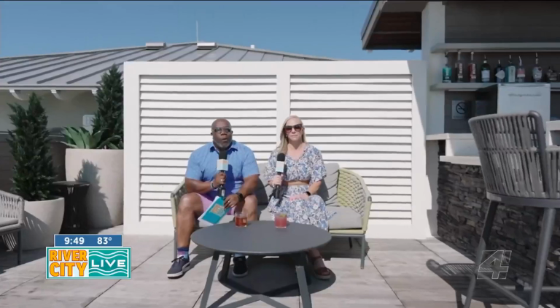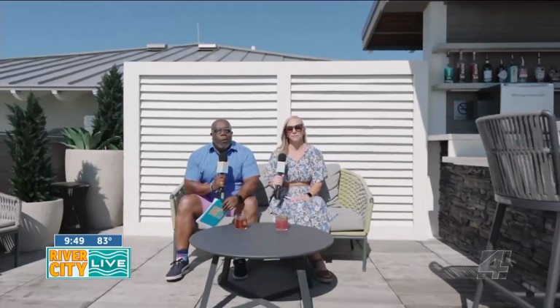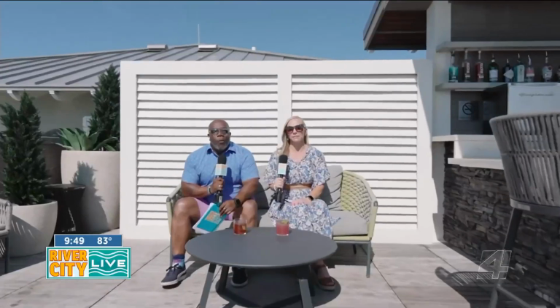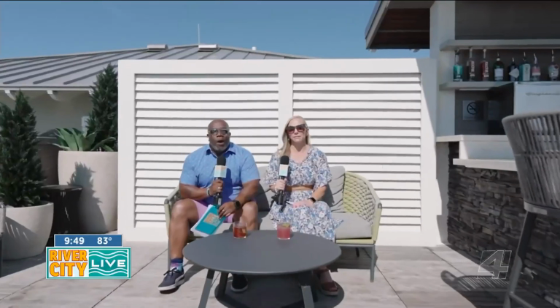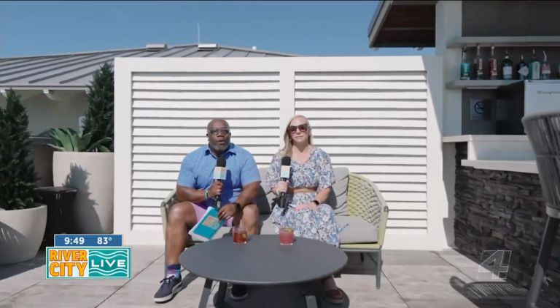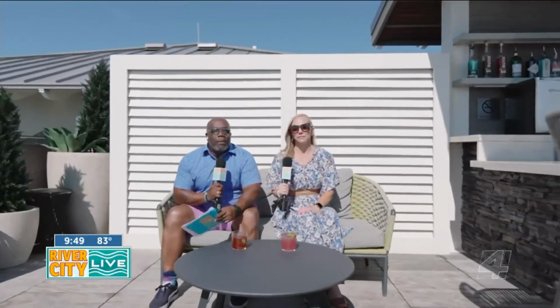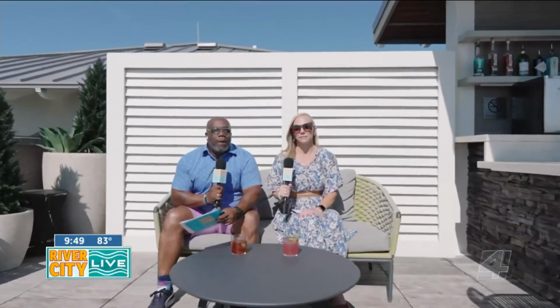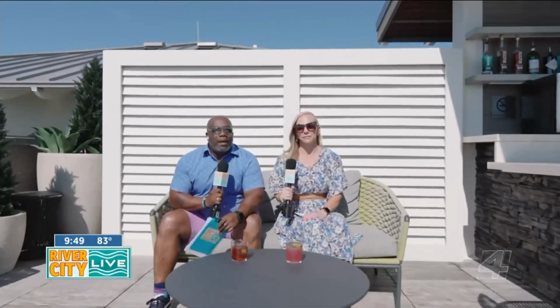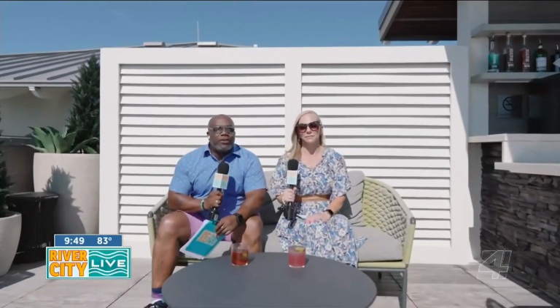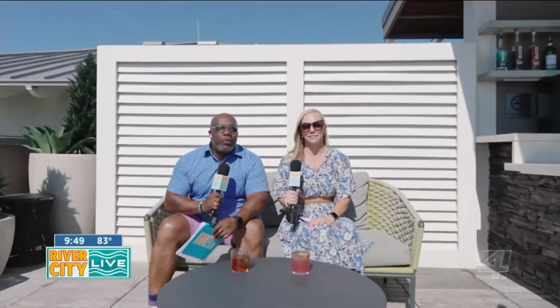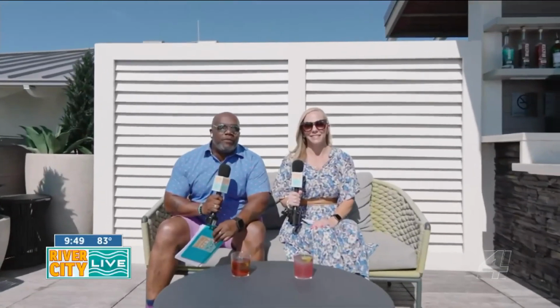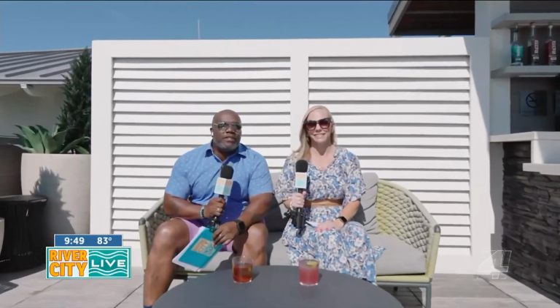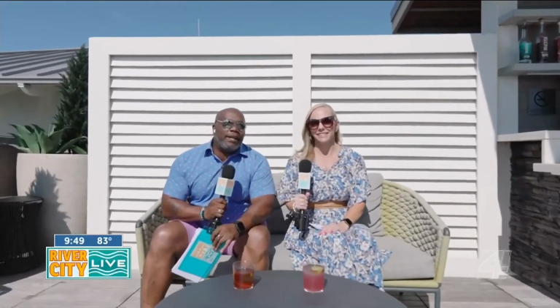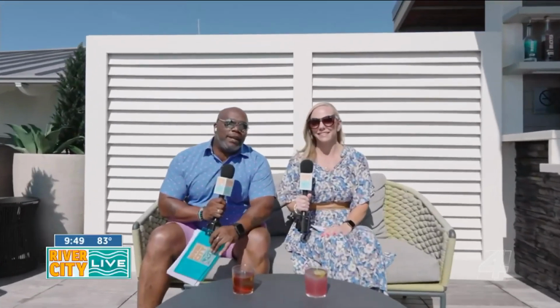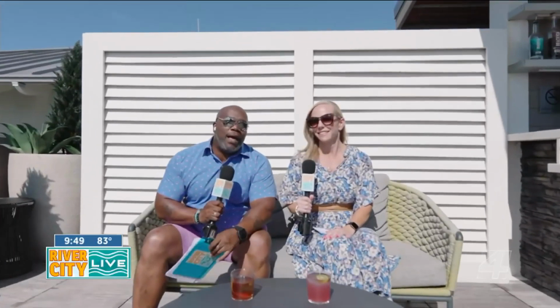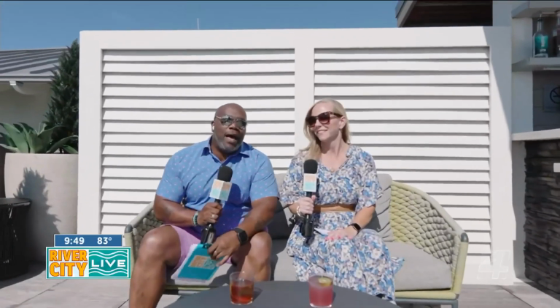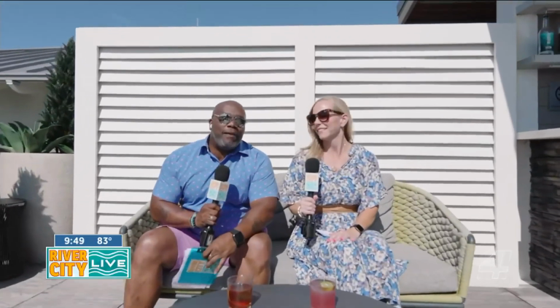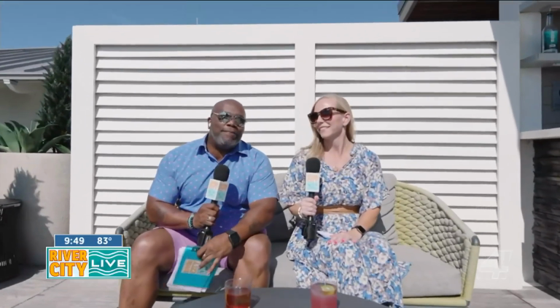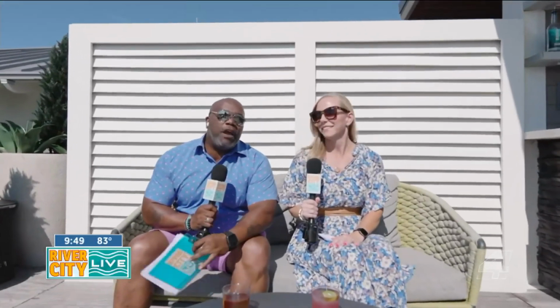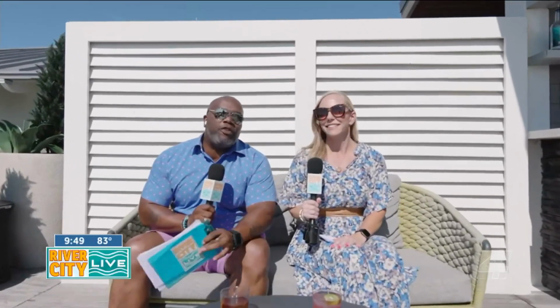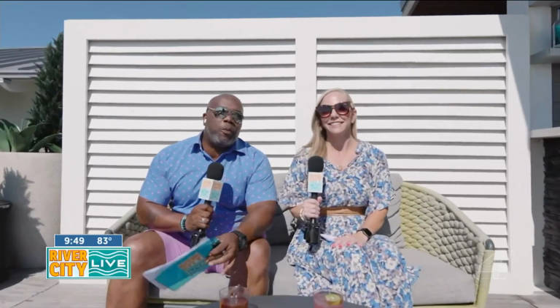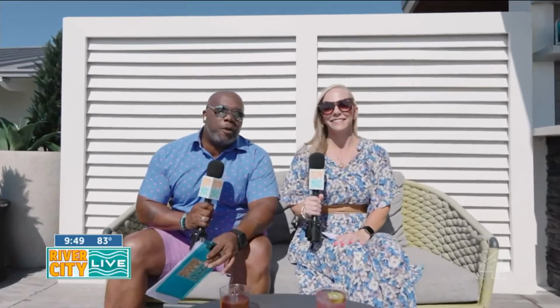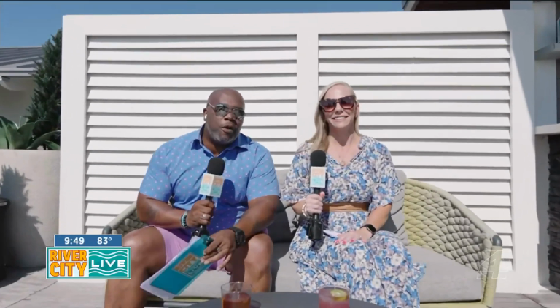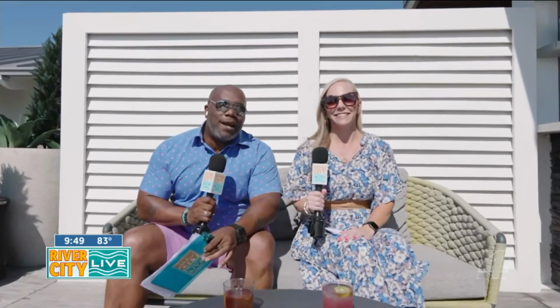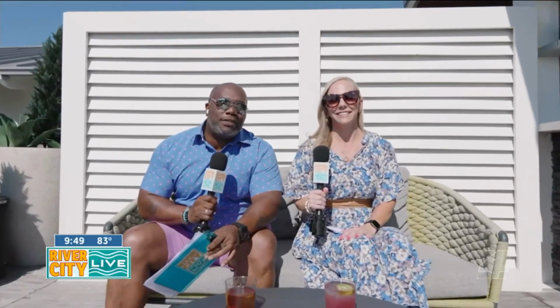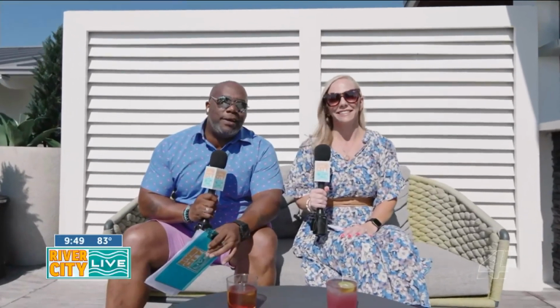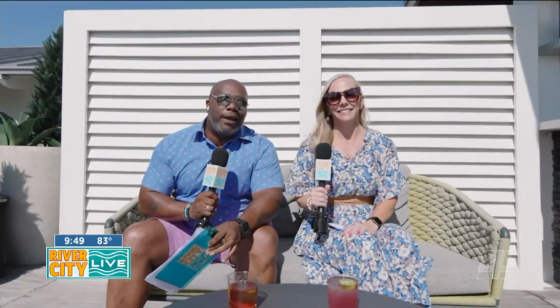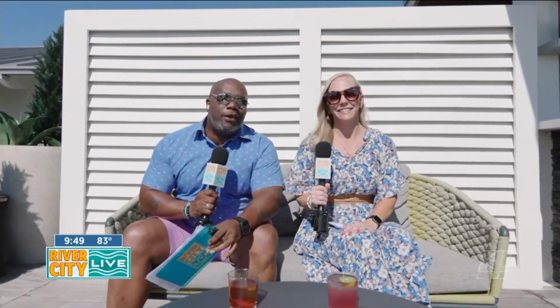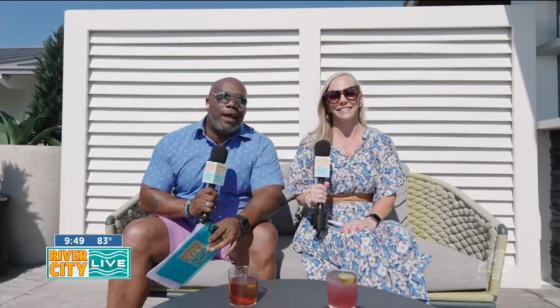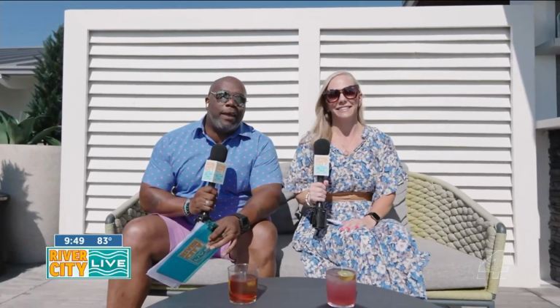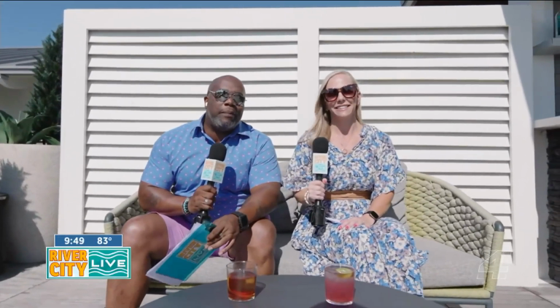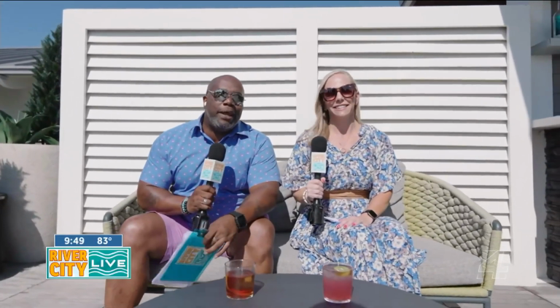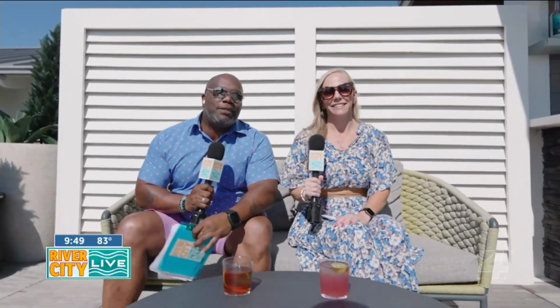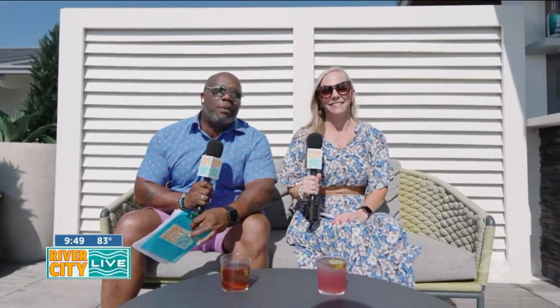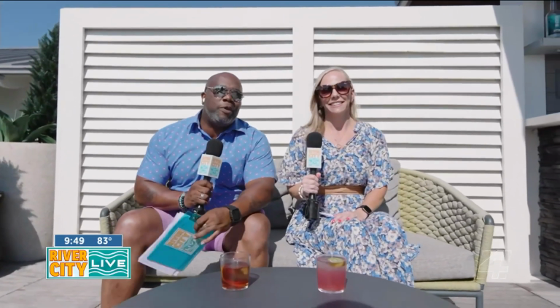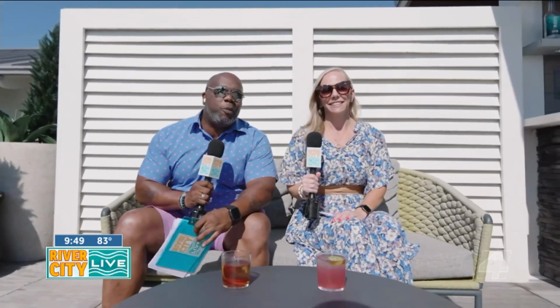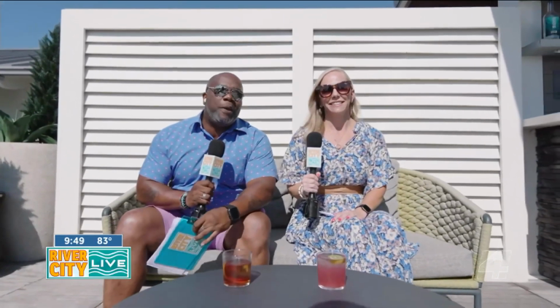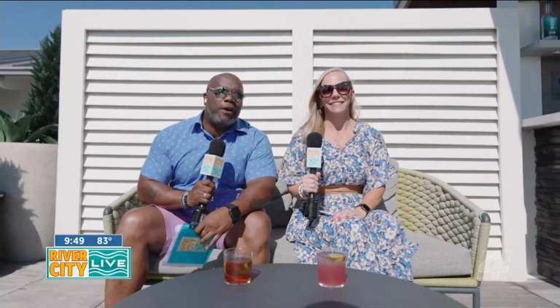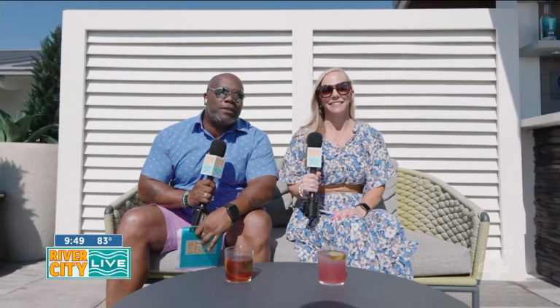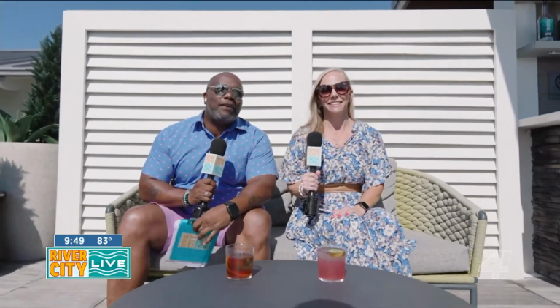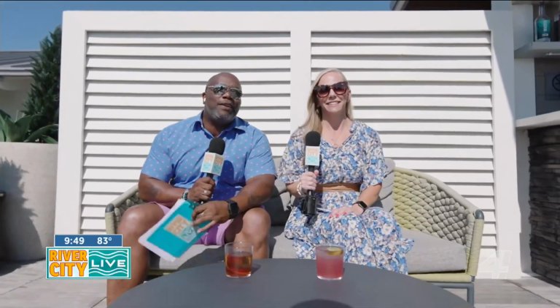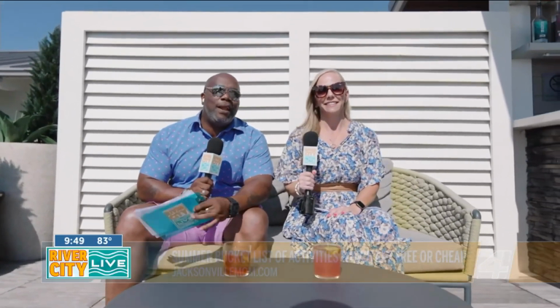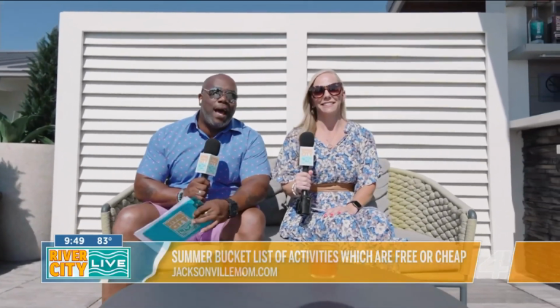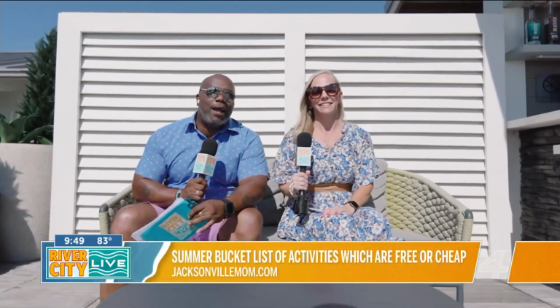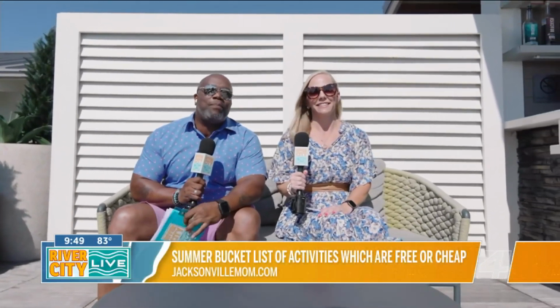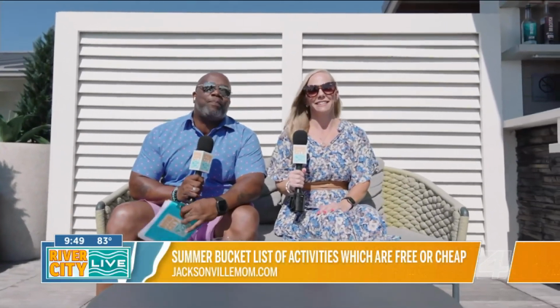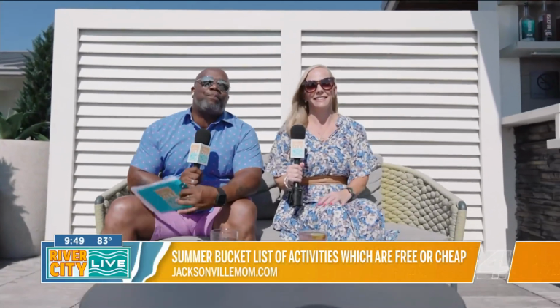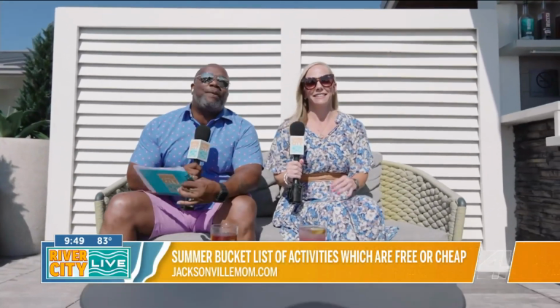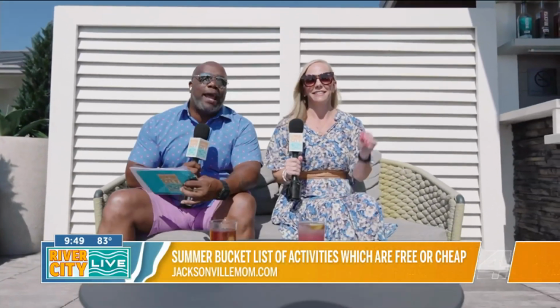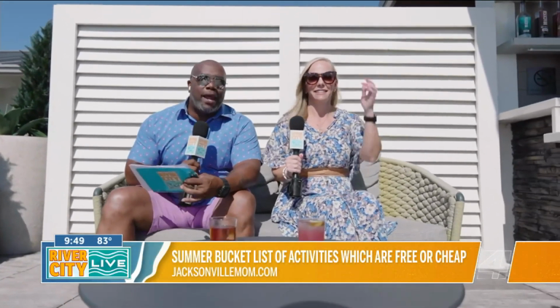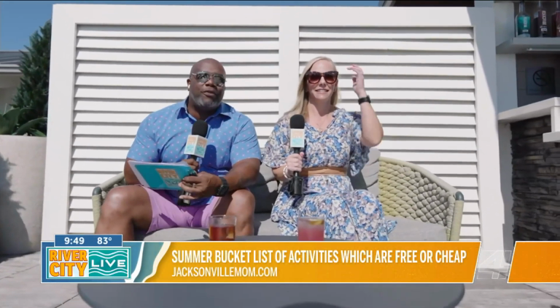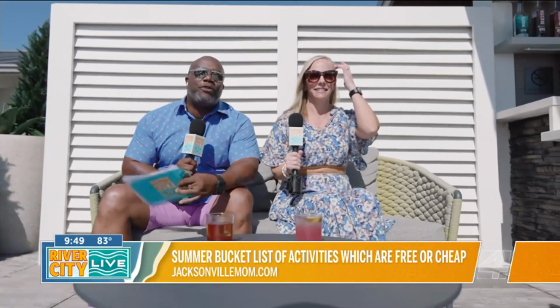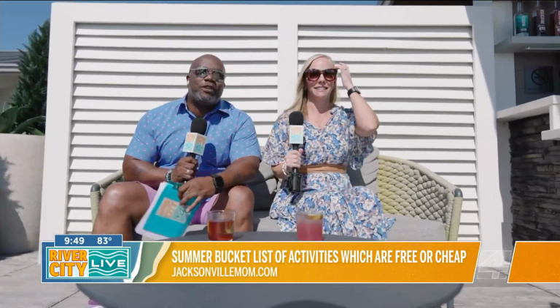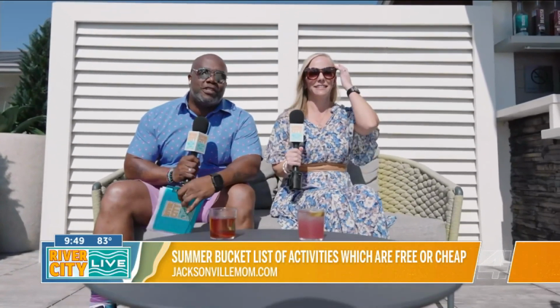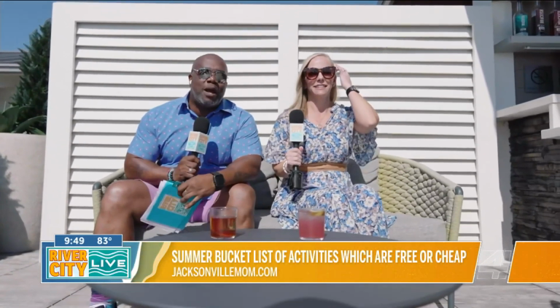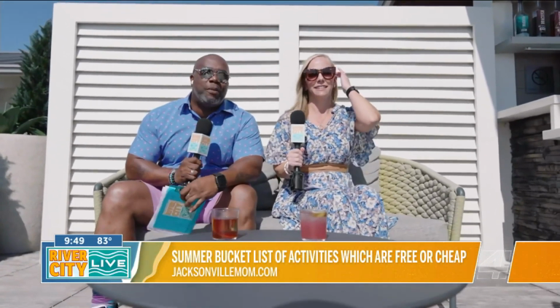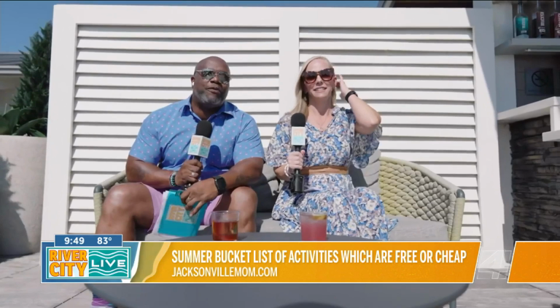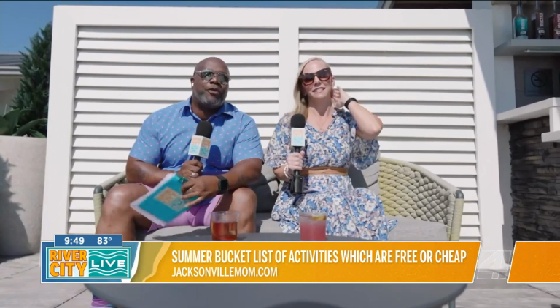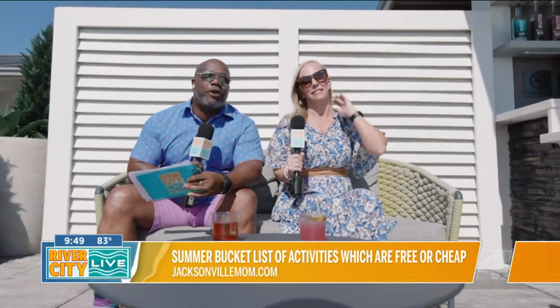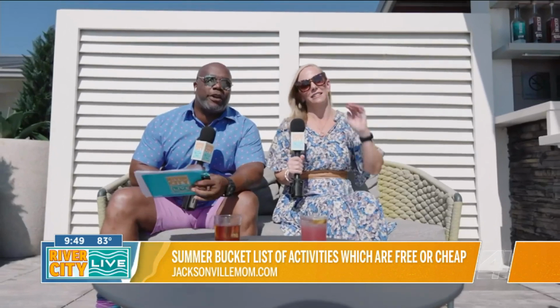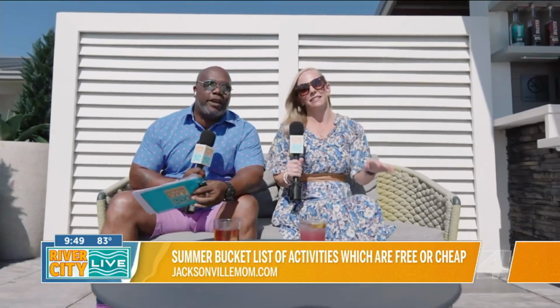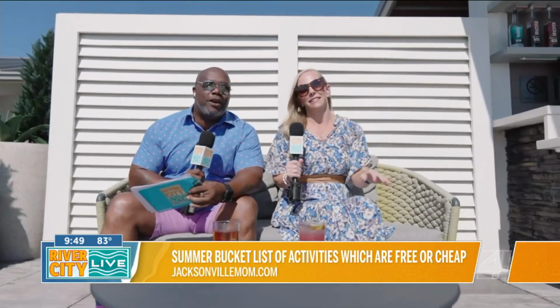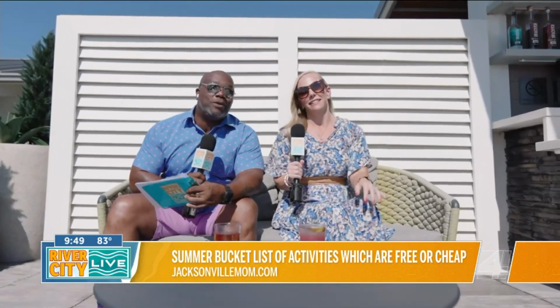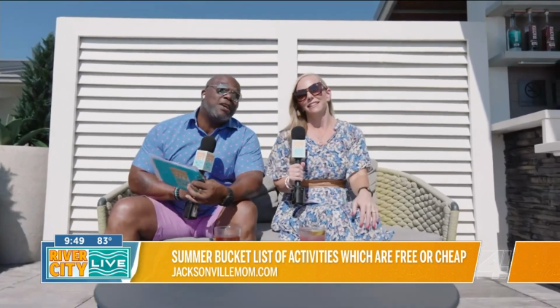Welcome back to River City Live. Now if you're a procrastinator like me, some of you parents have not planned for the summer for your kiddos.